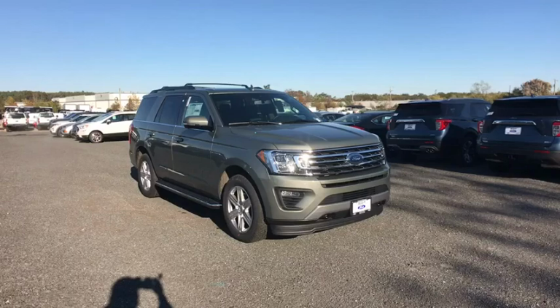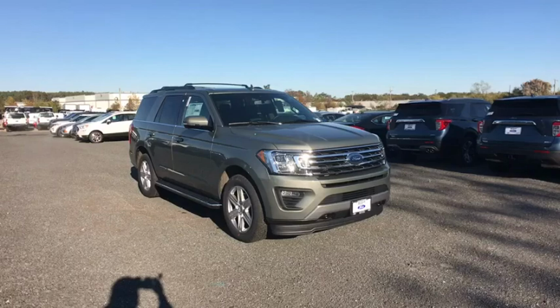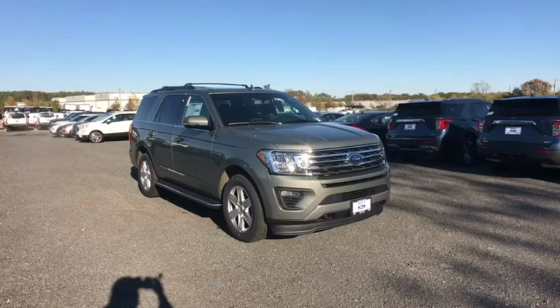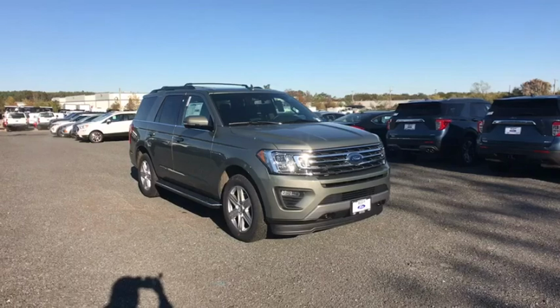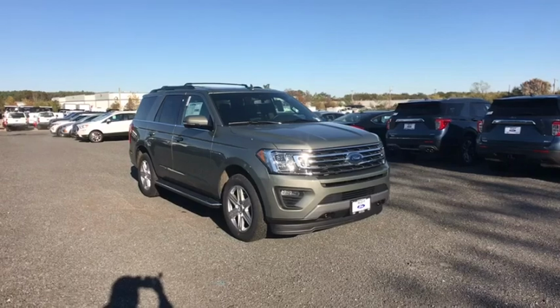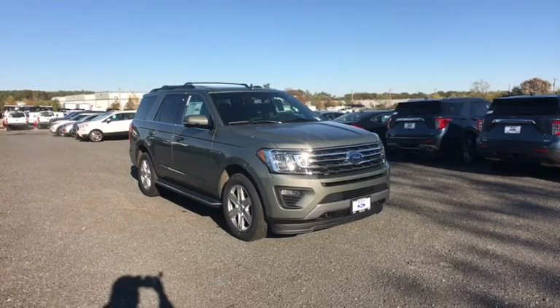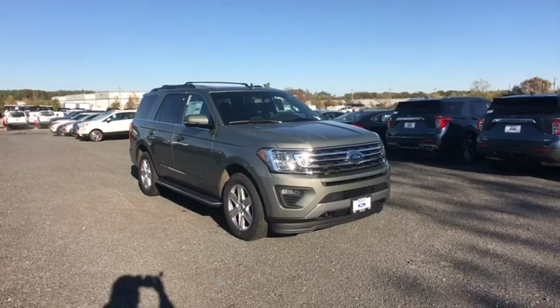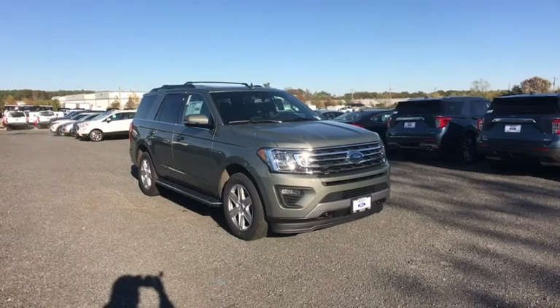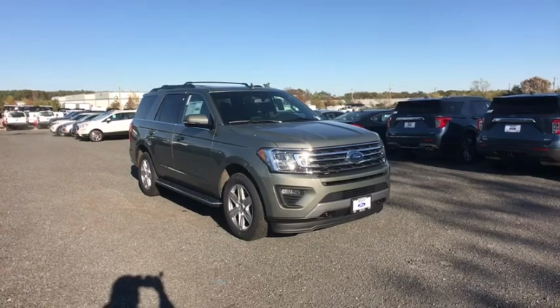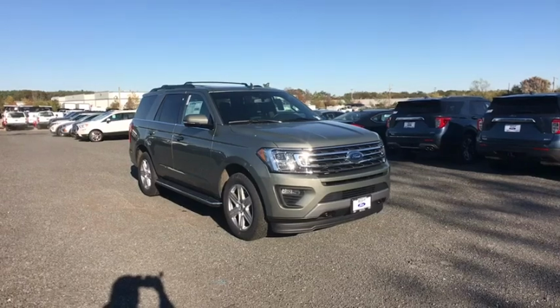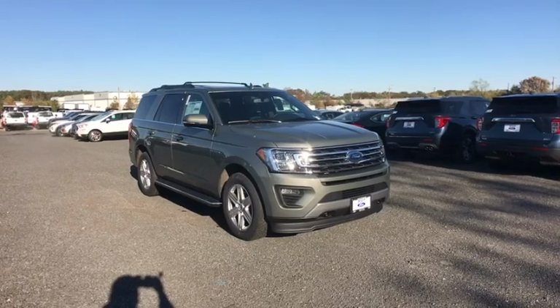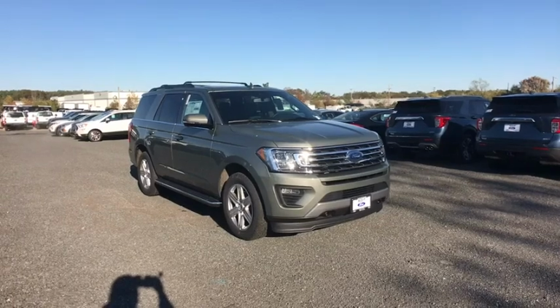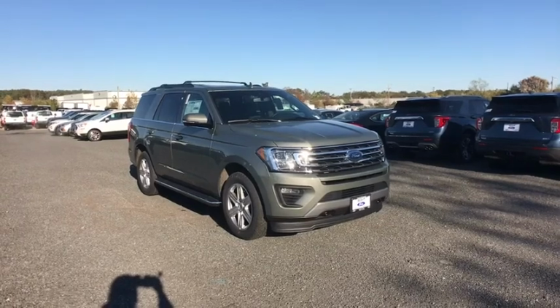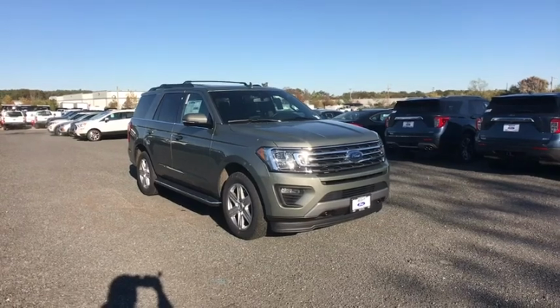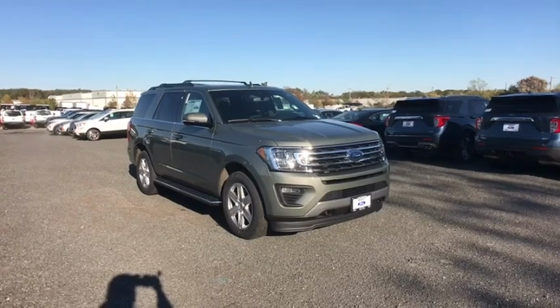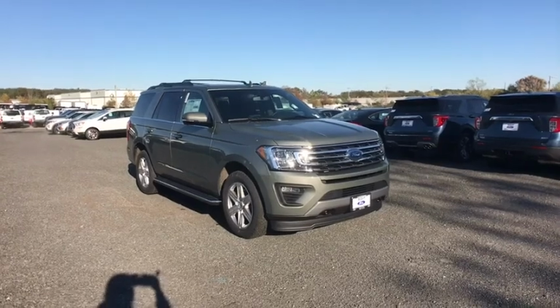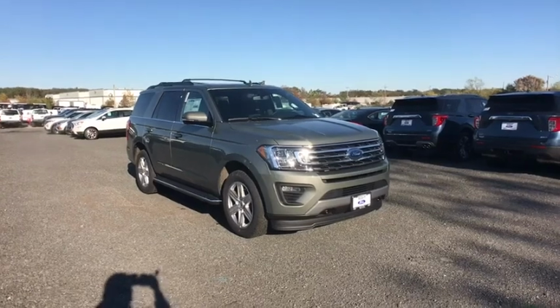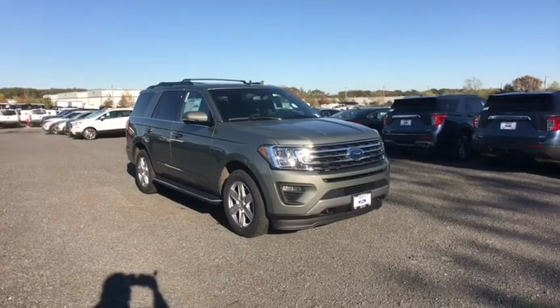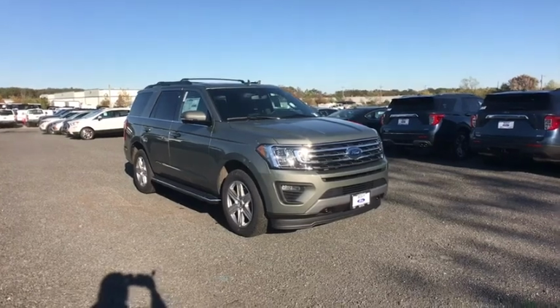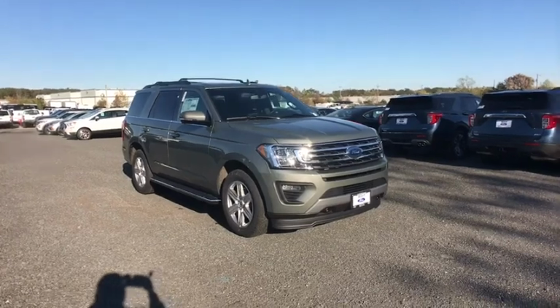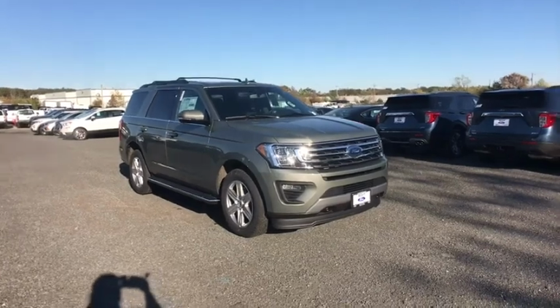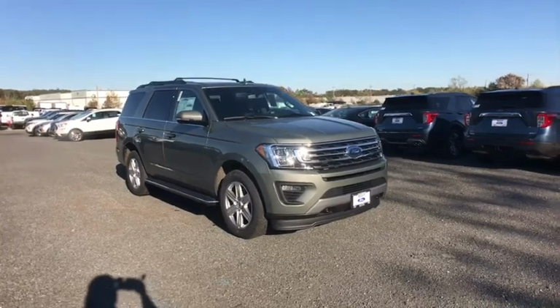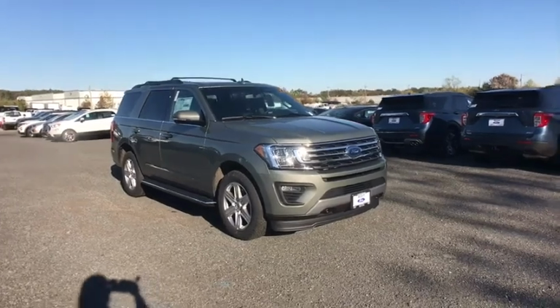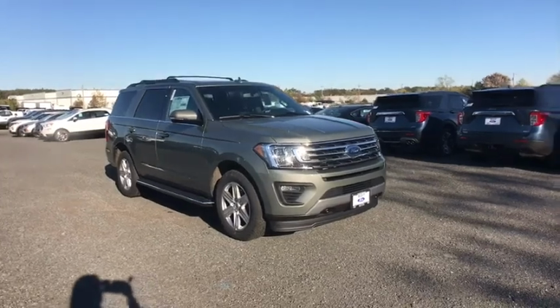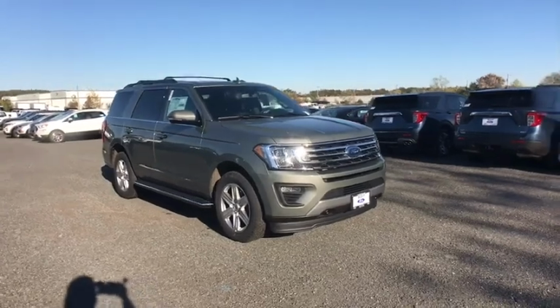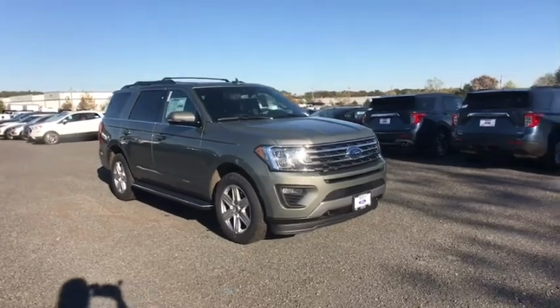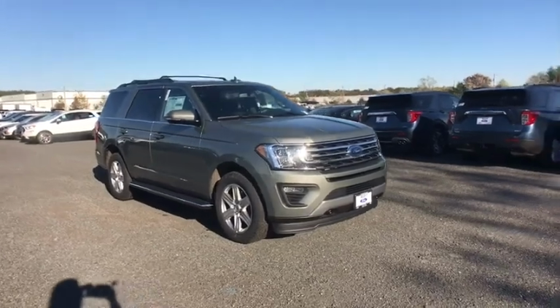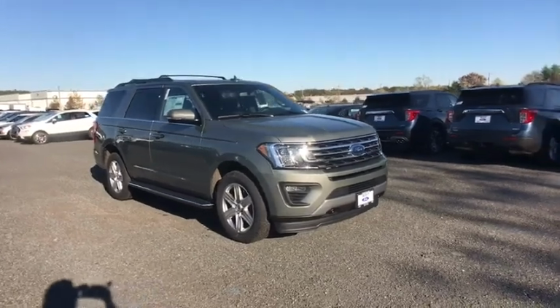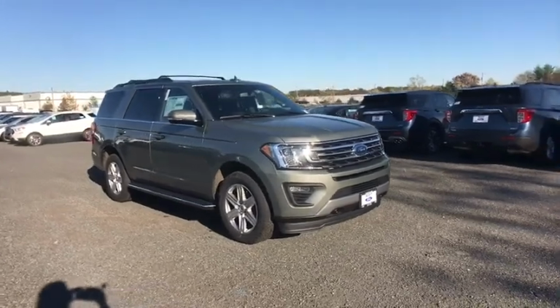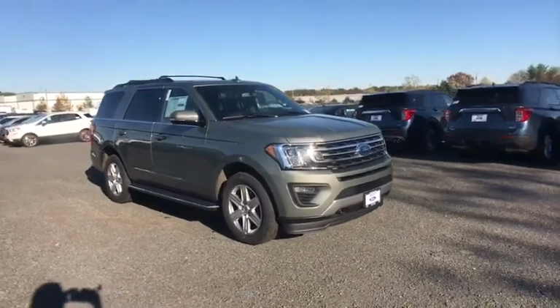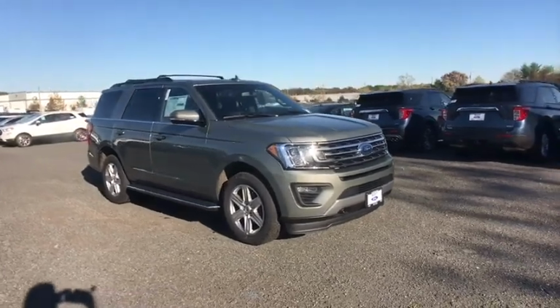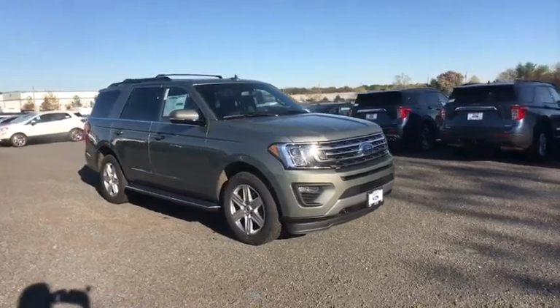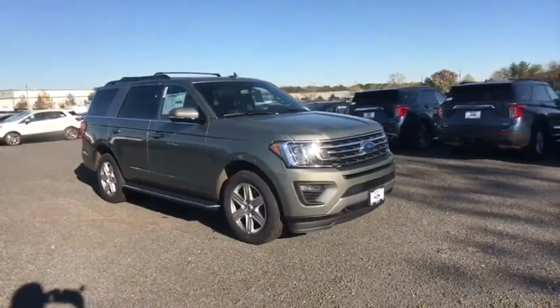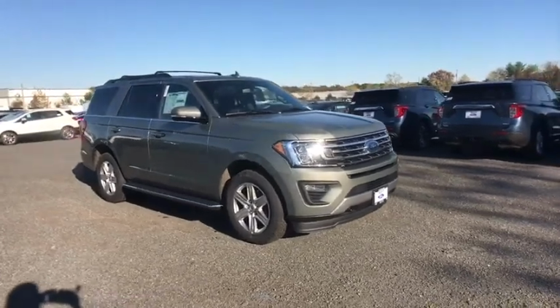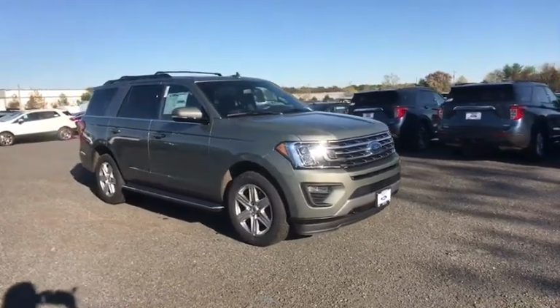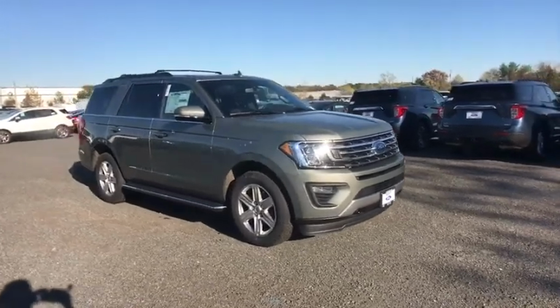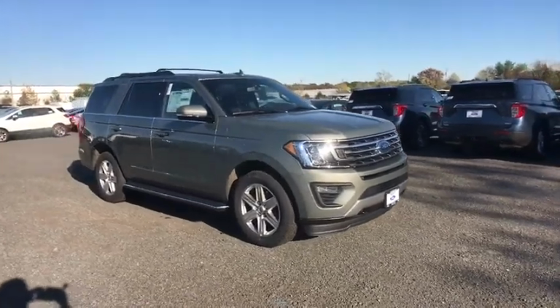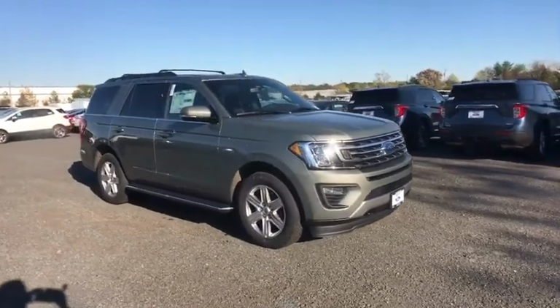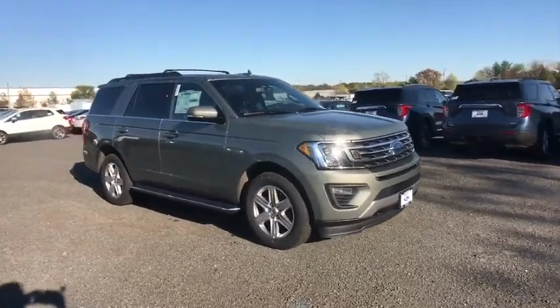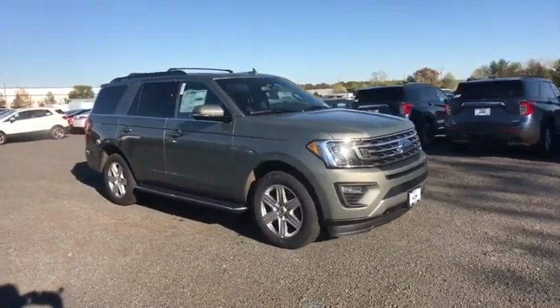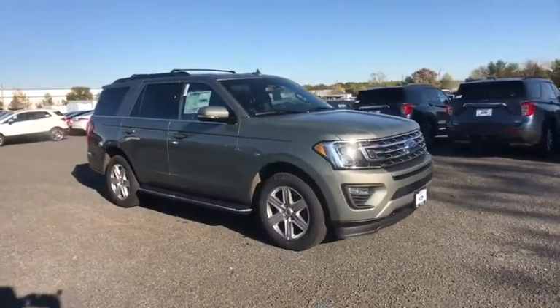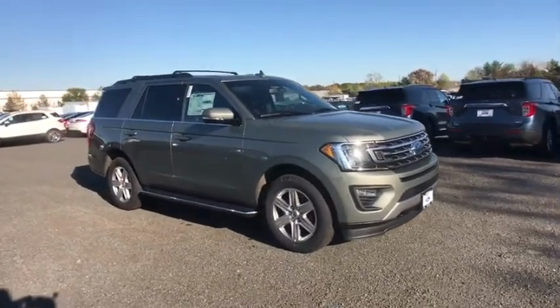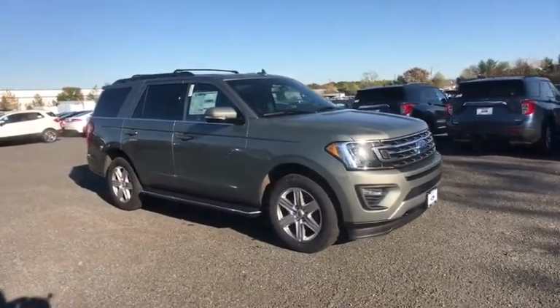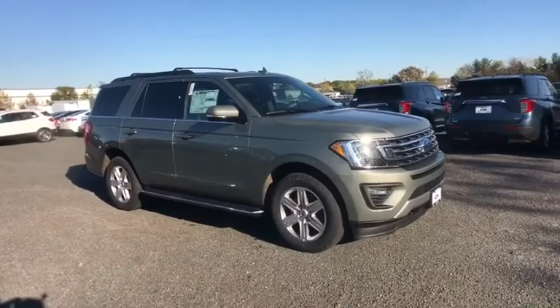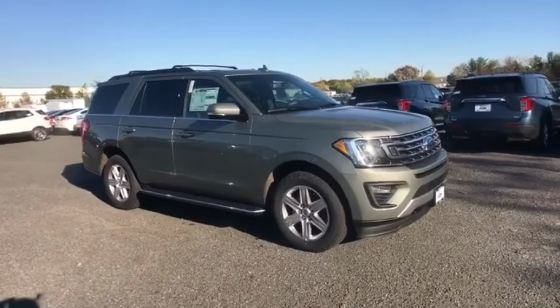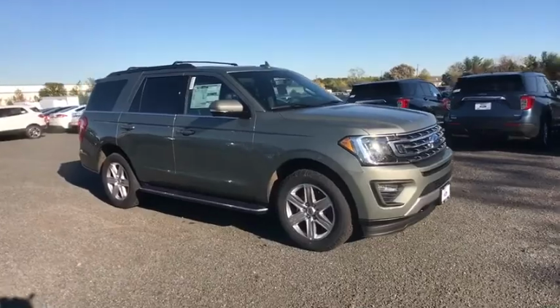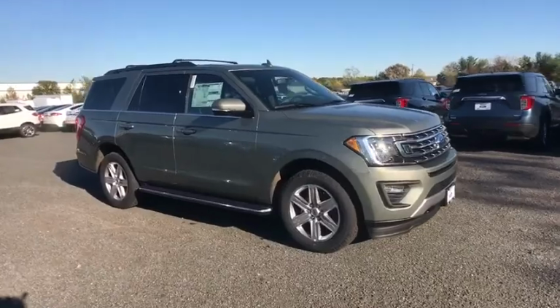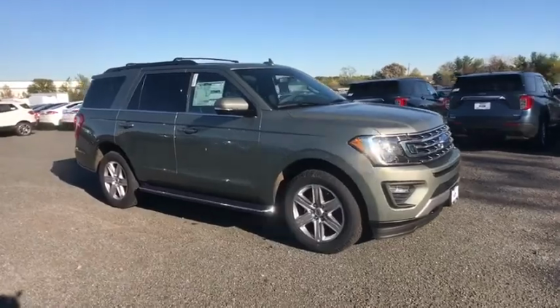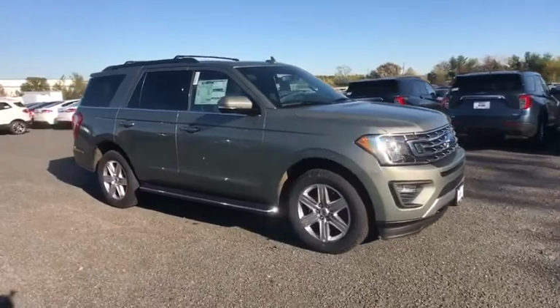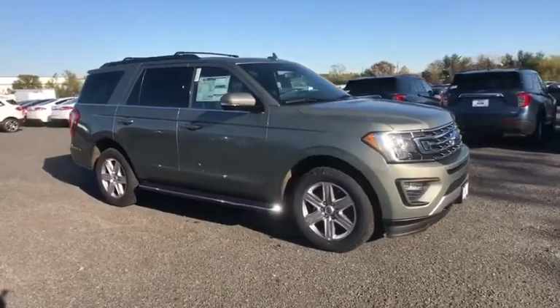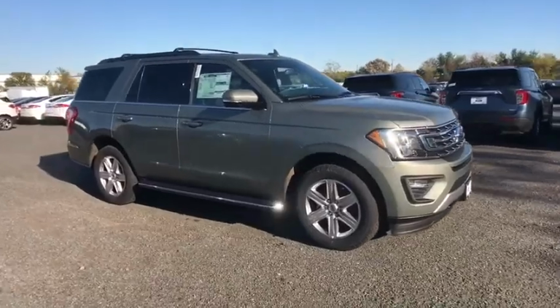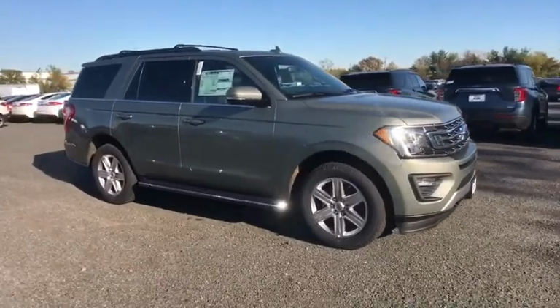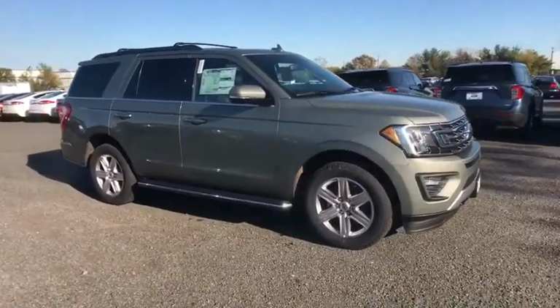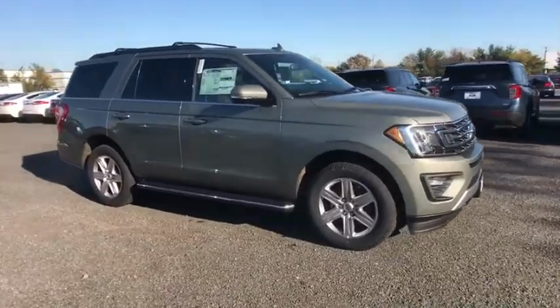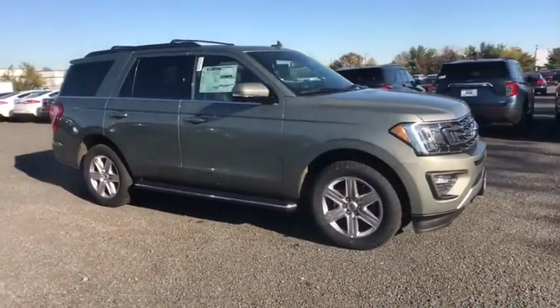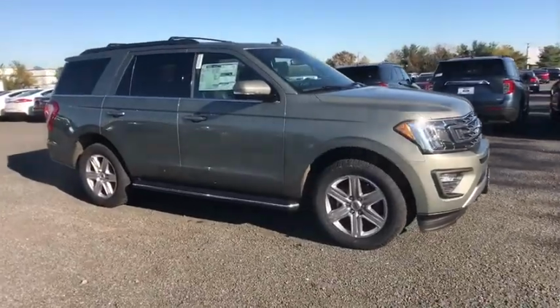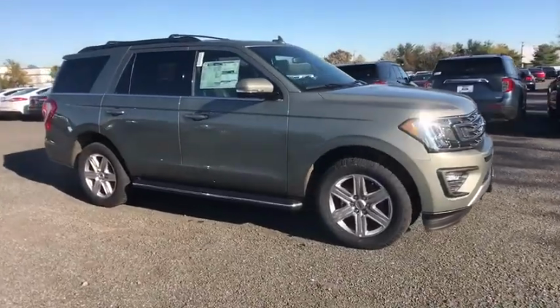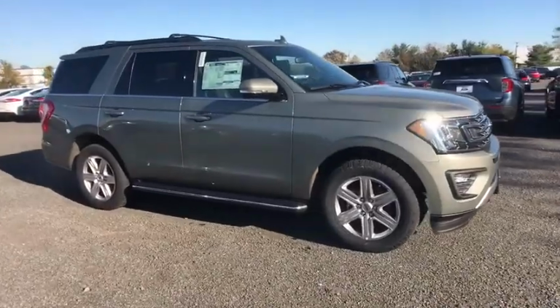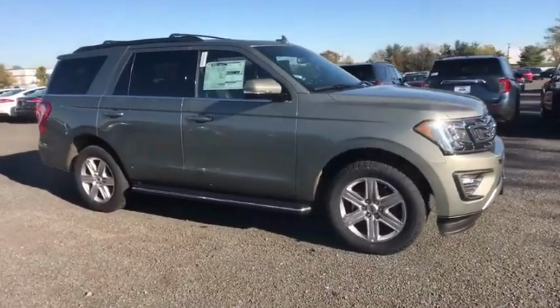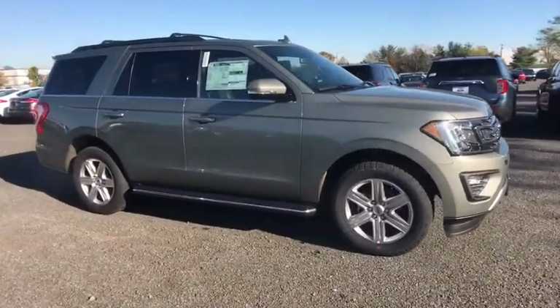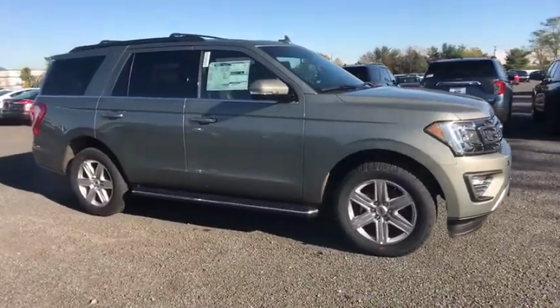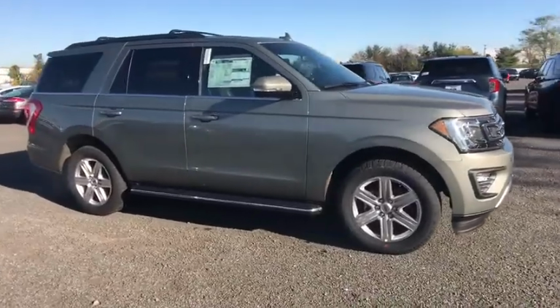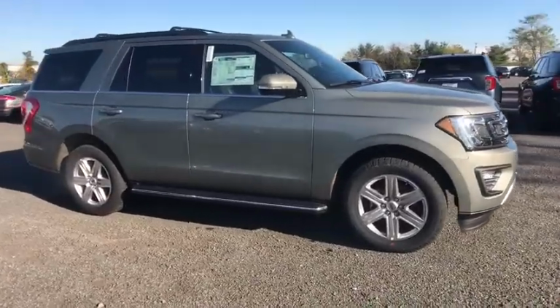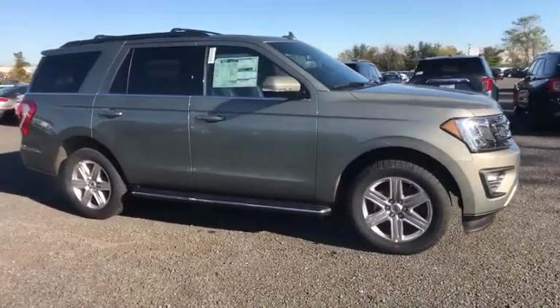Come test drive the 2019 Ford Expedition. Powerful, controlled, resourceful. Expedition.